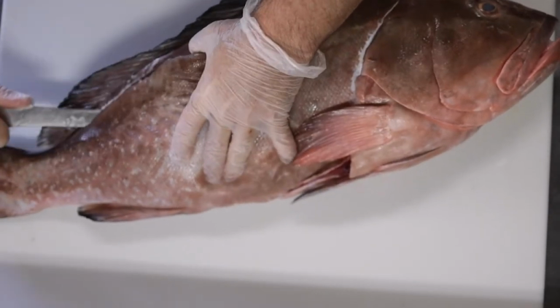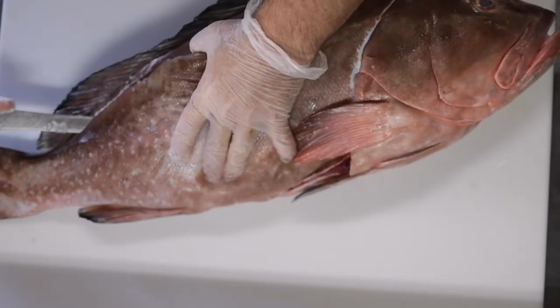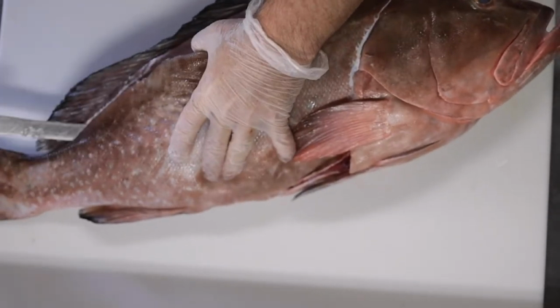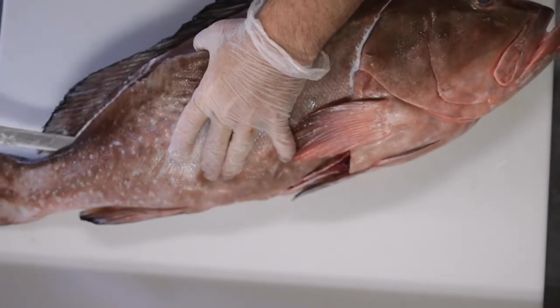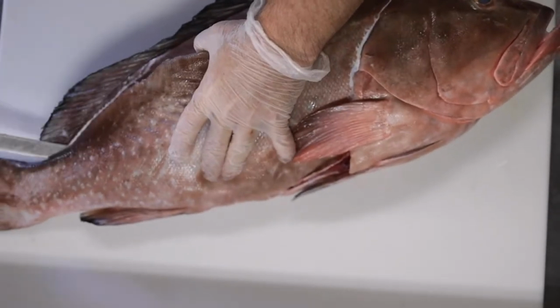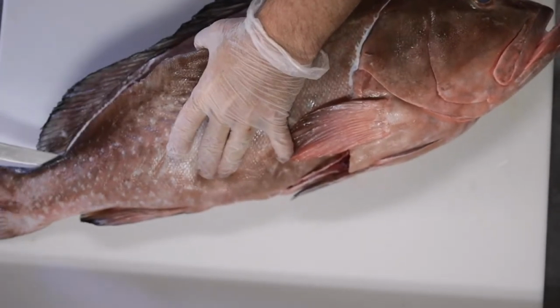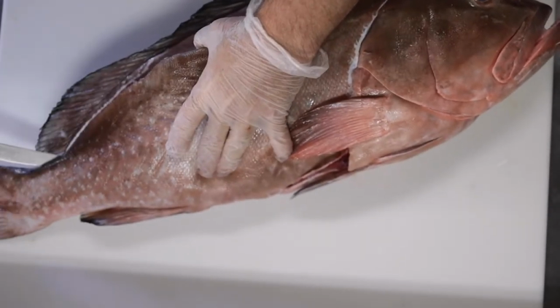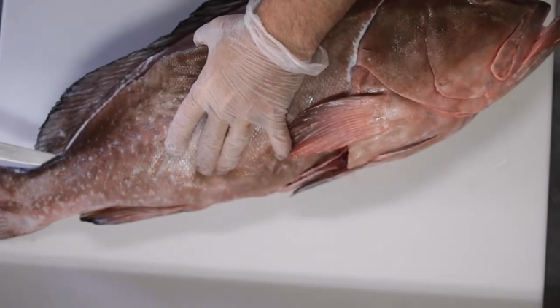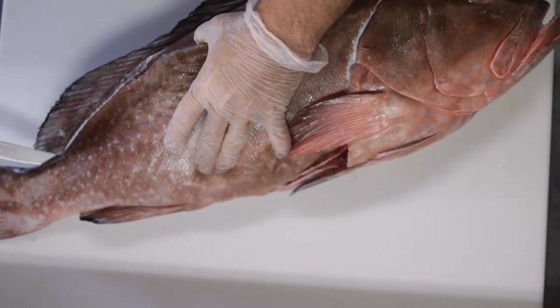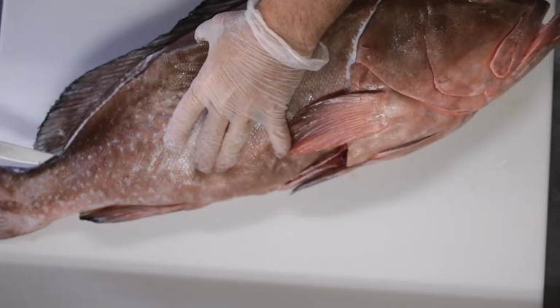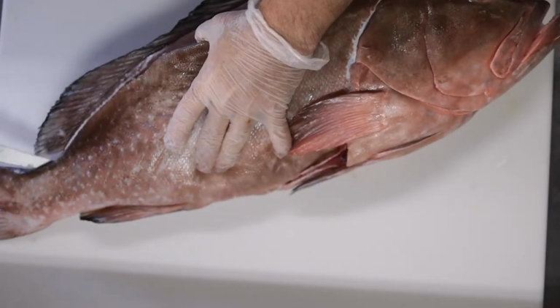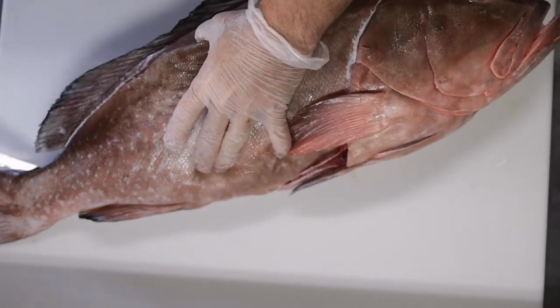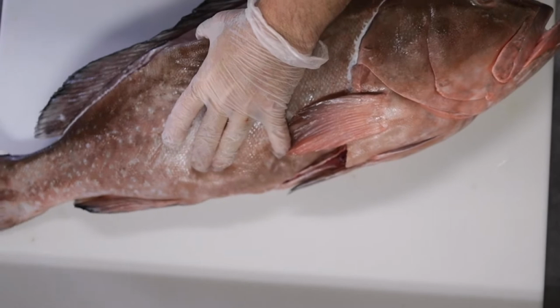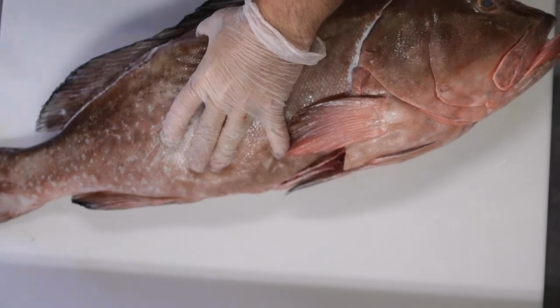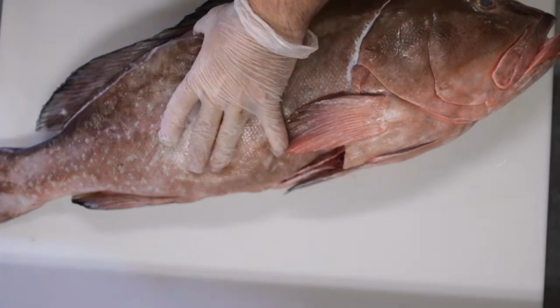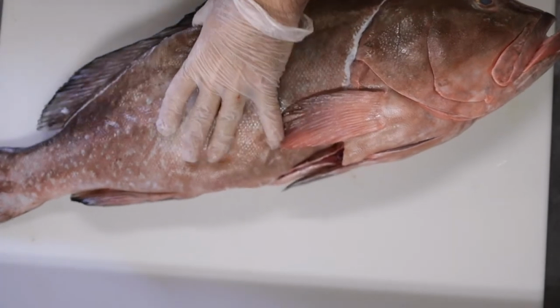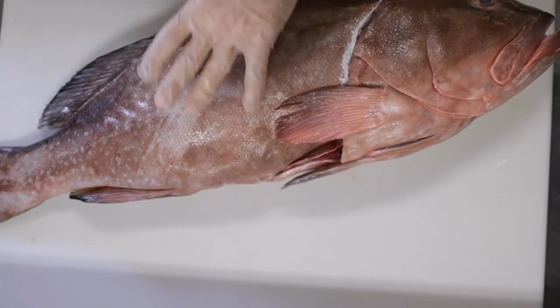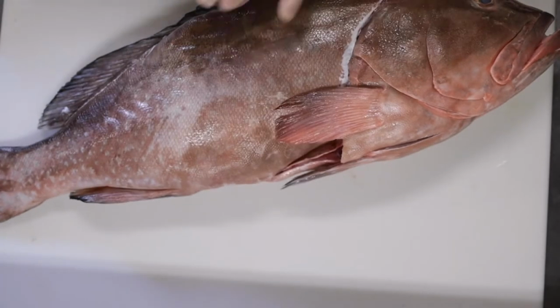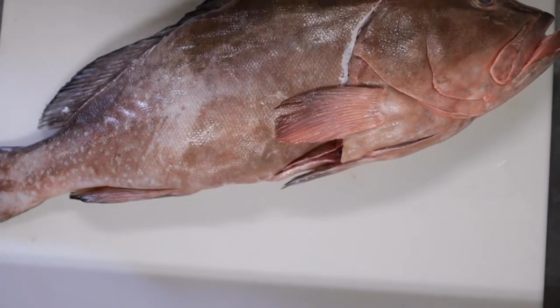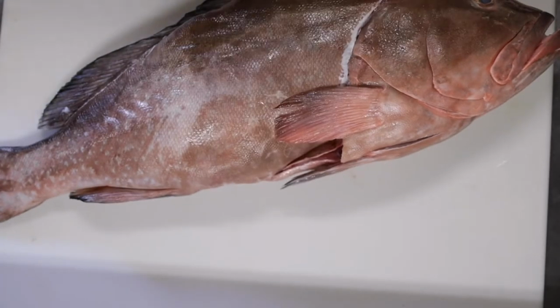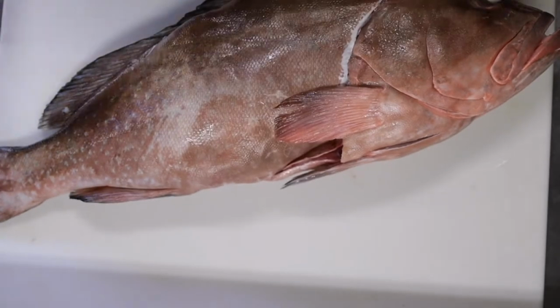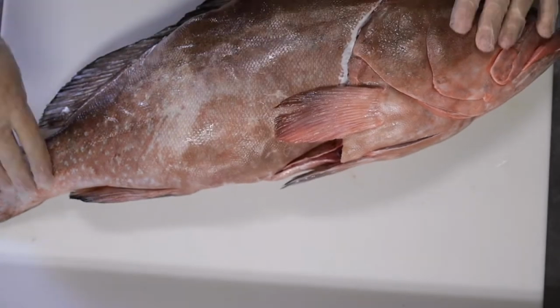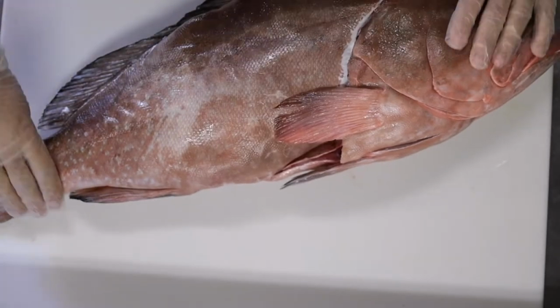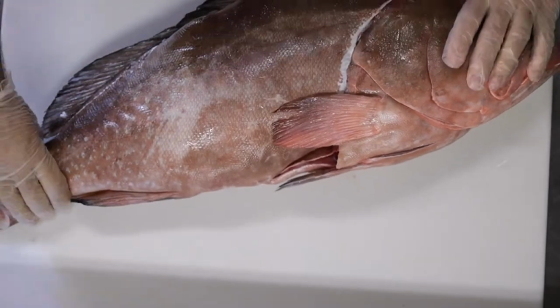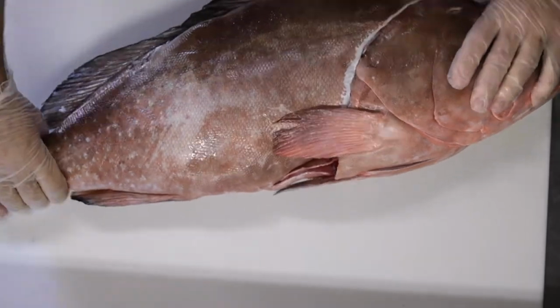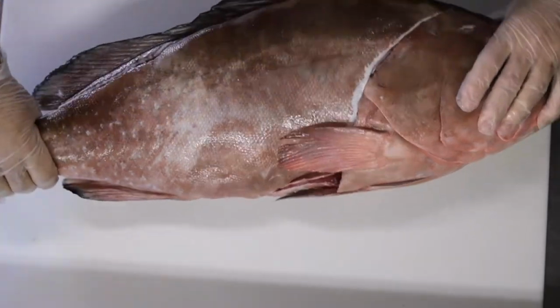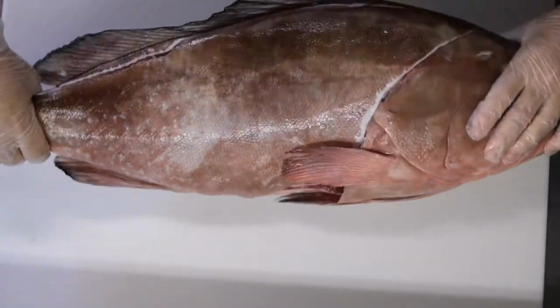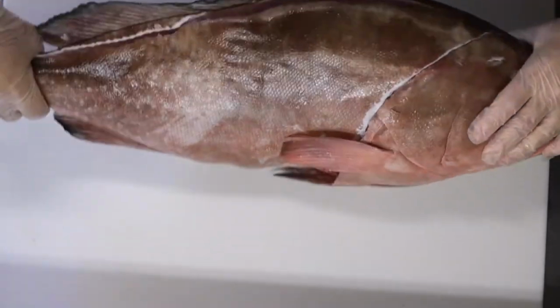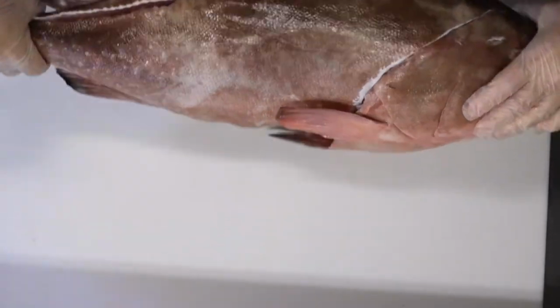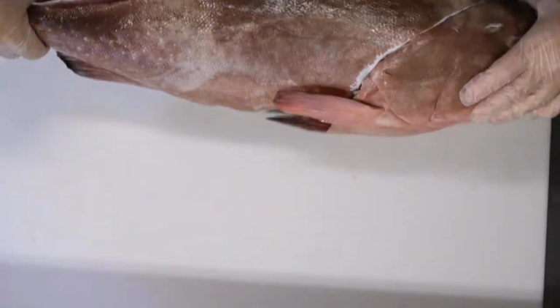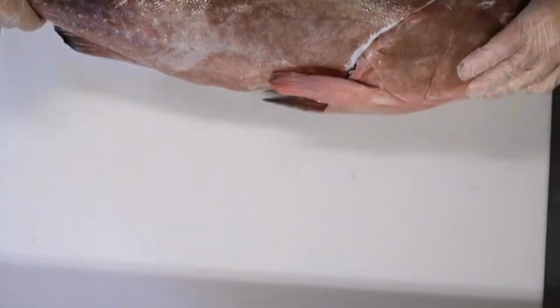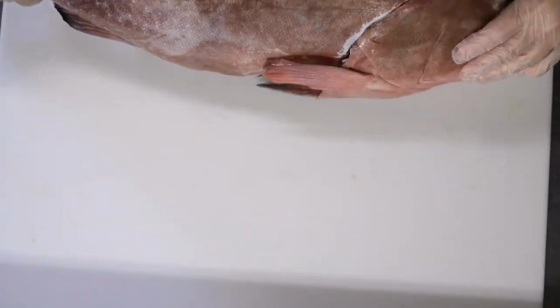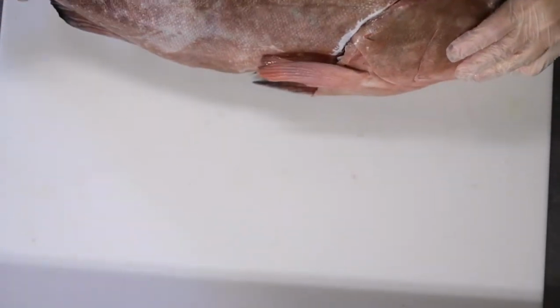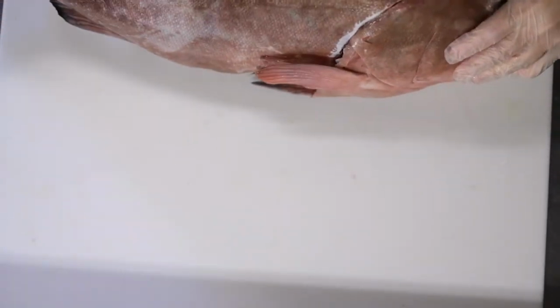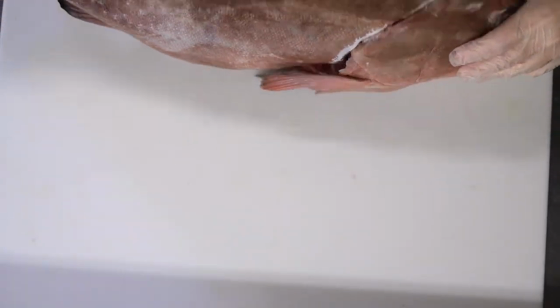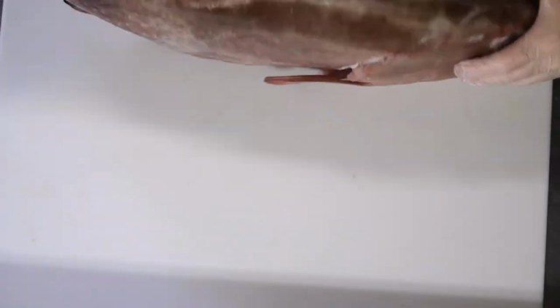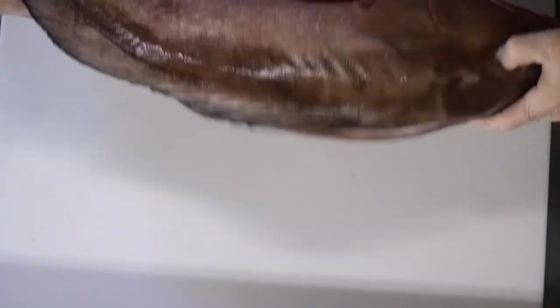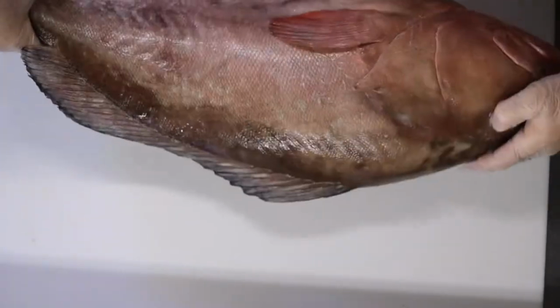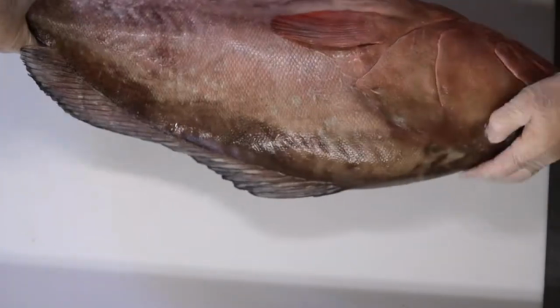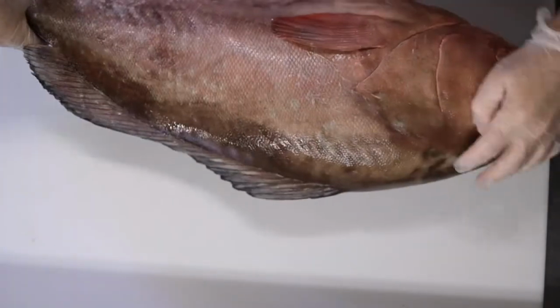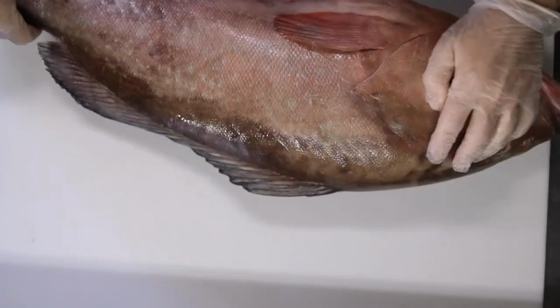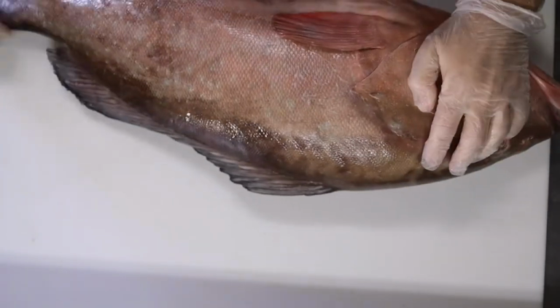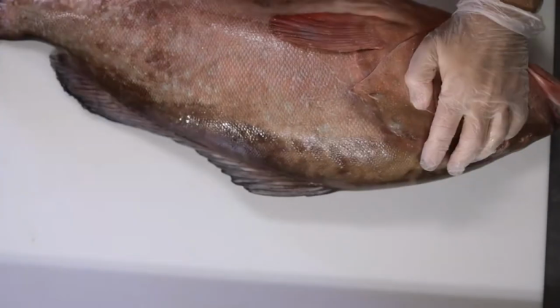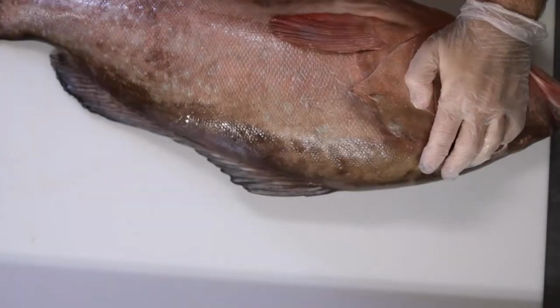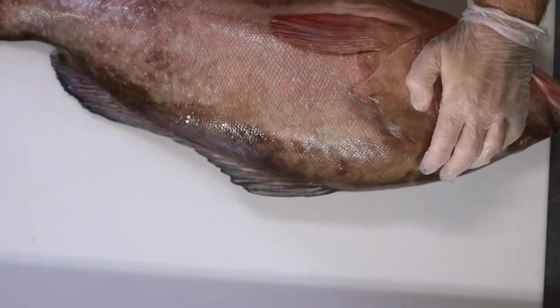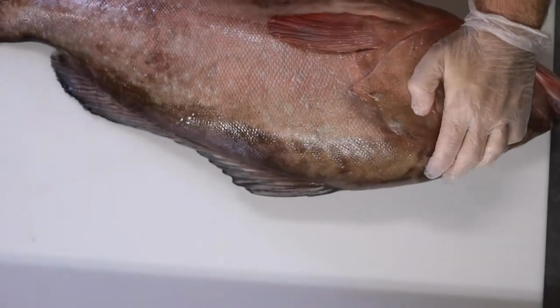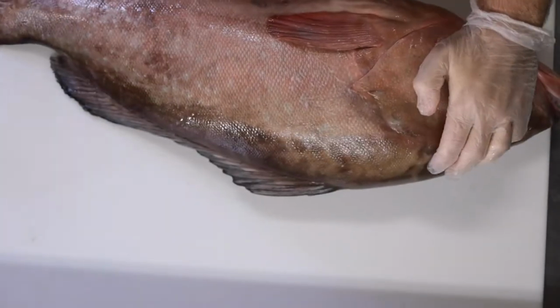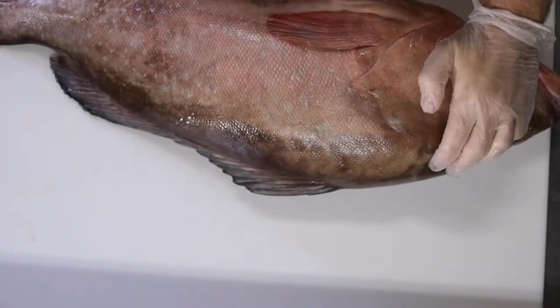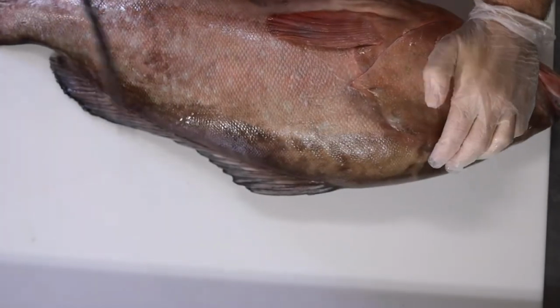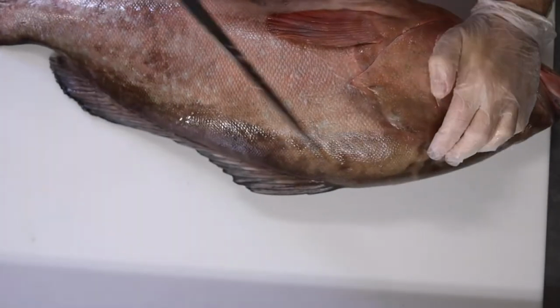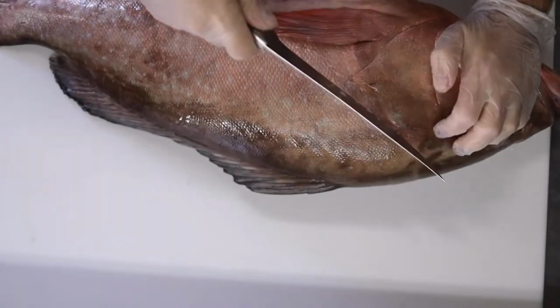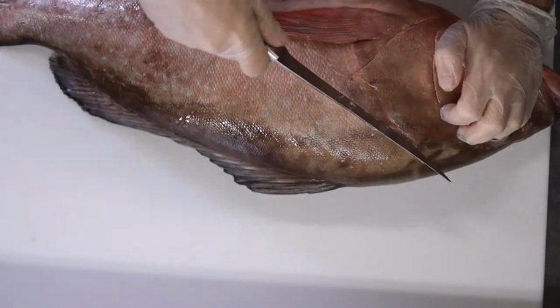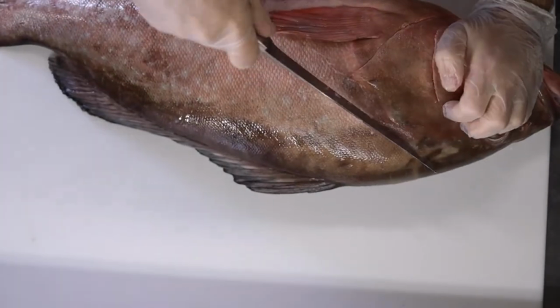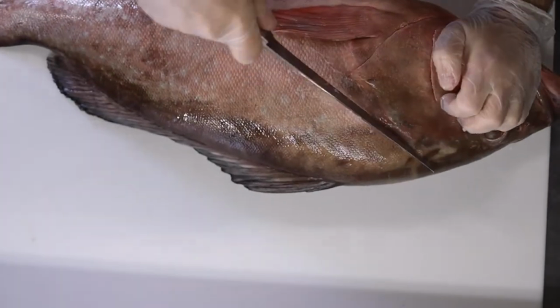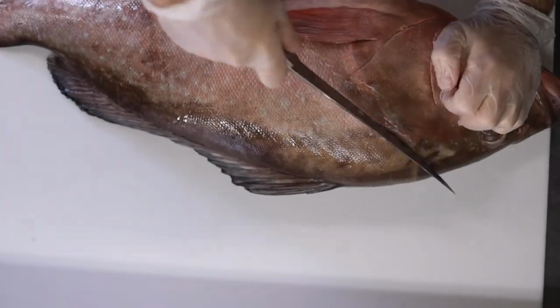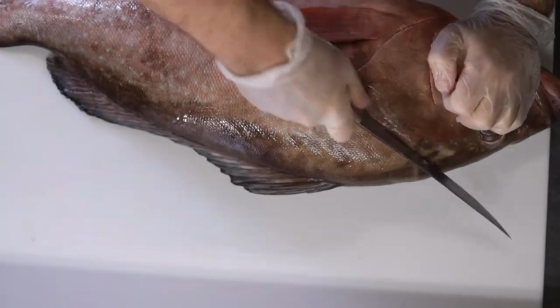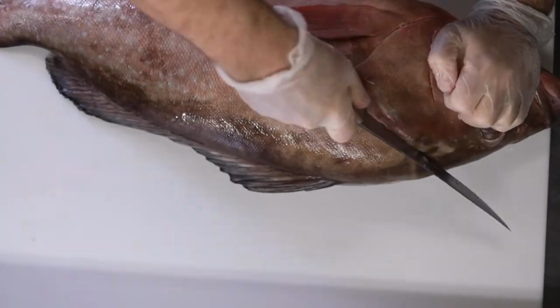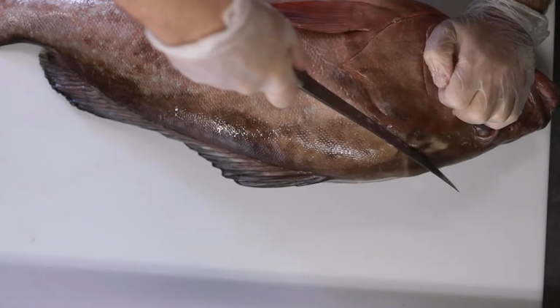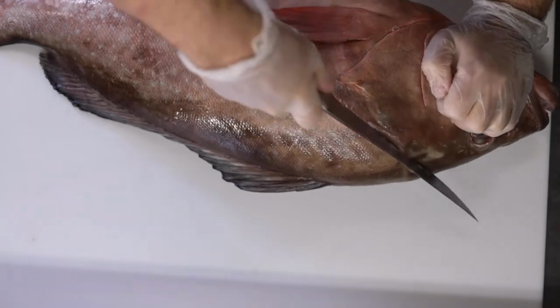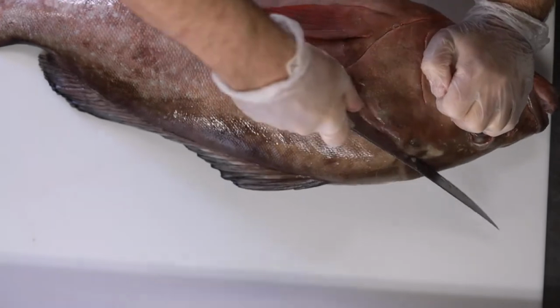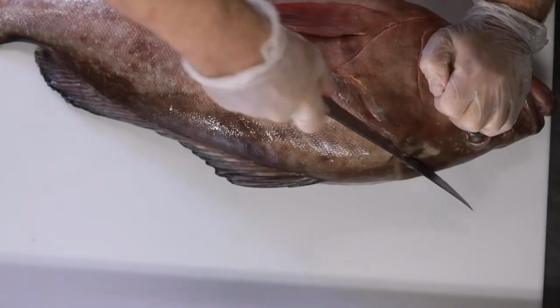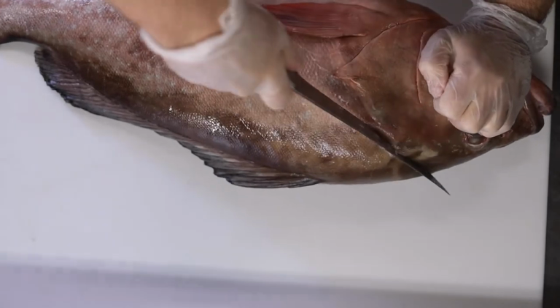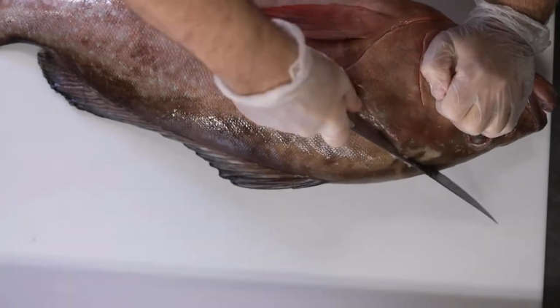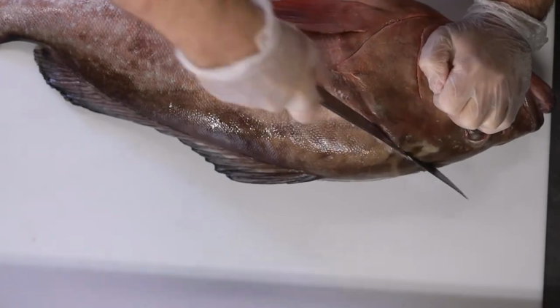And if everybody's seen me fillet fish in the past, I like to score both sides before filleting.